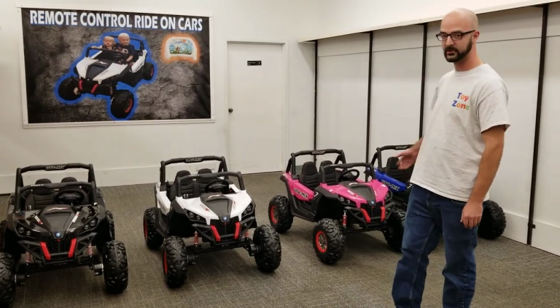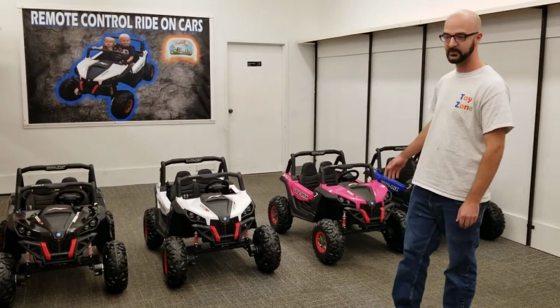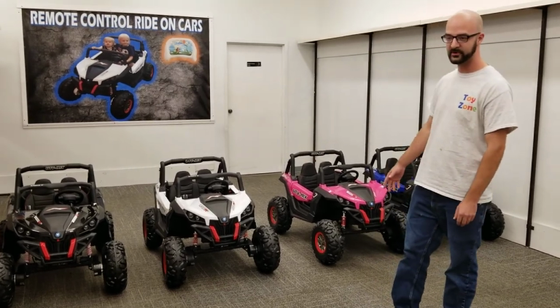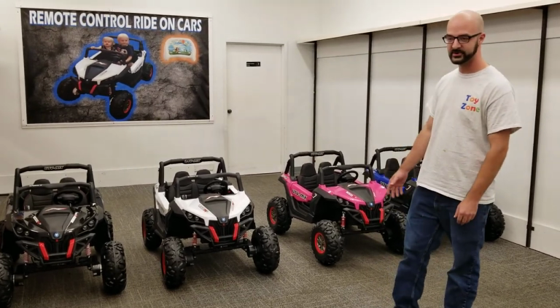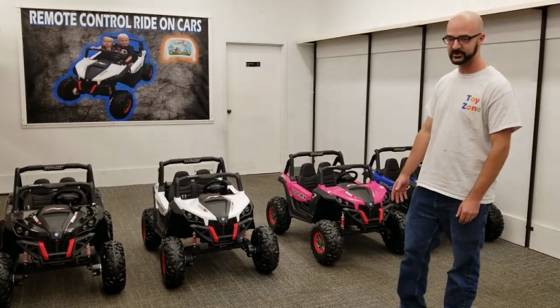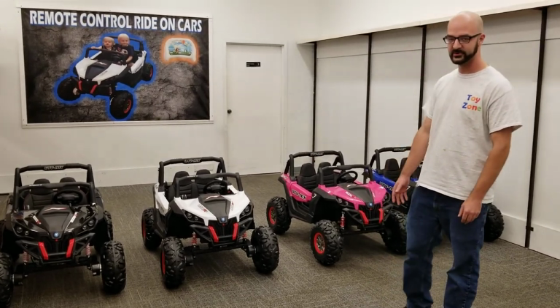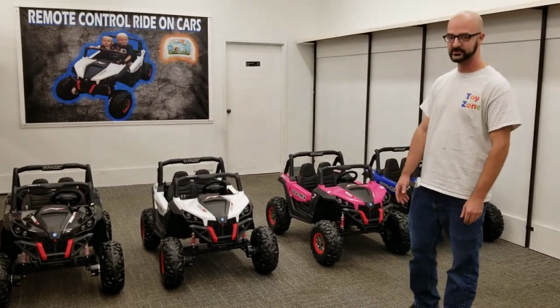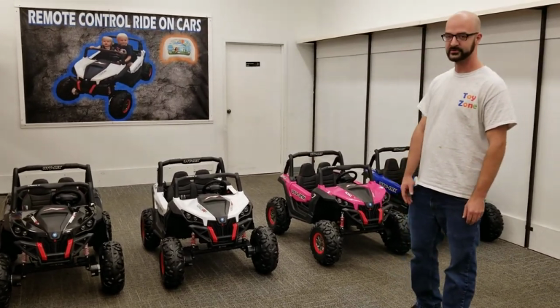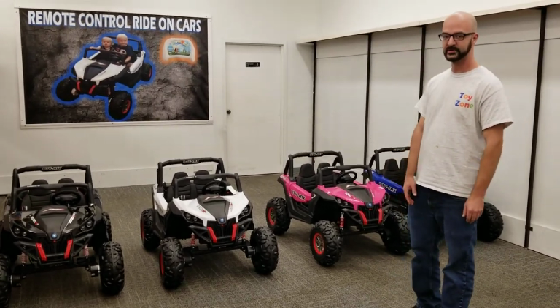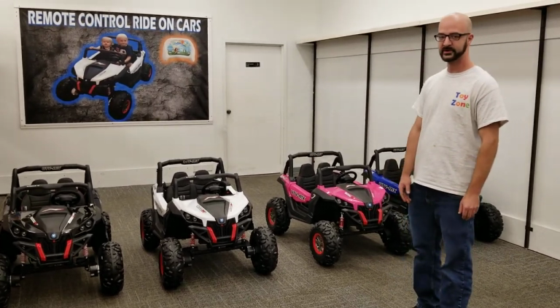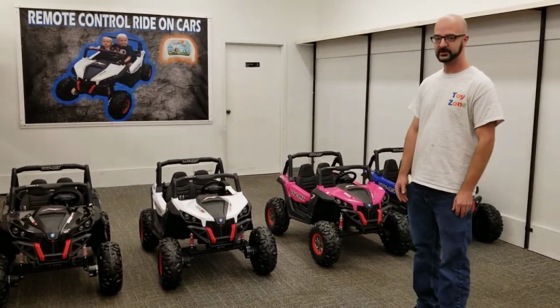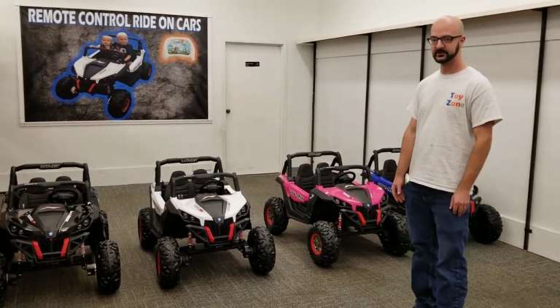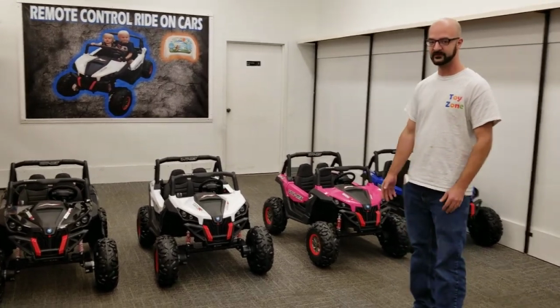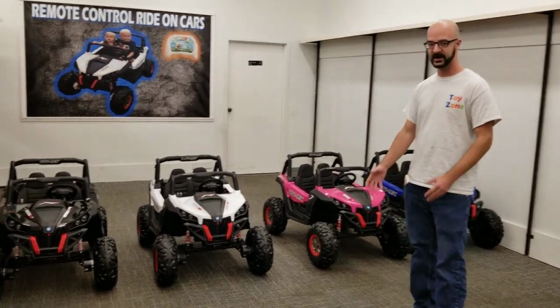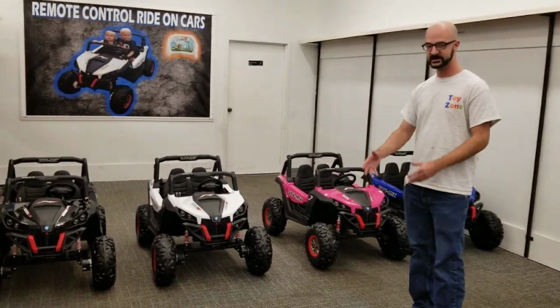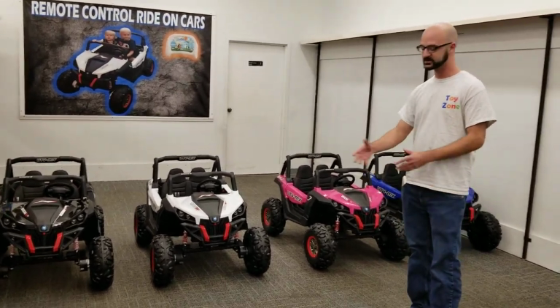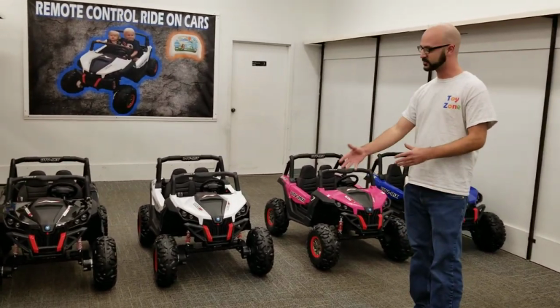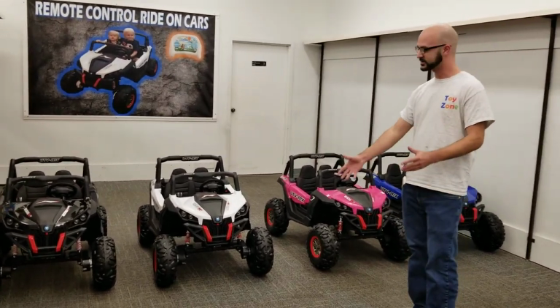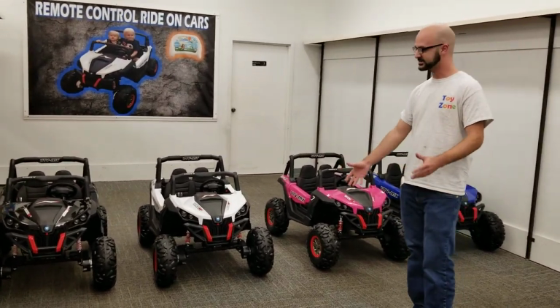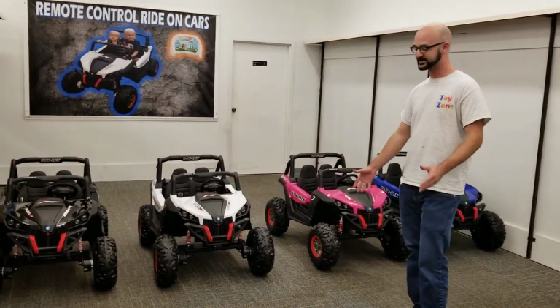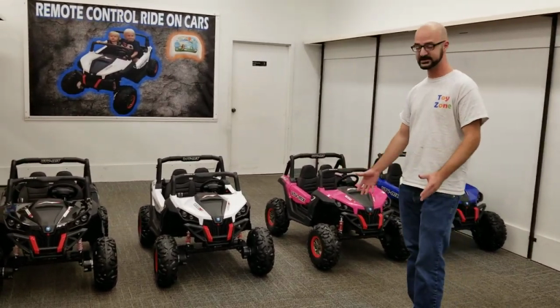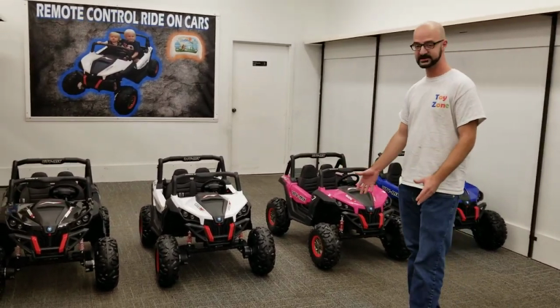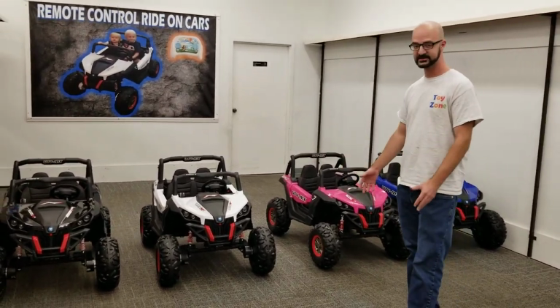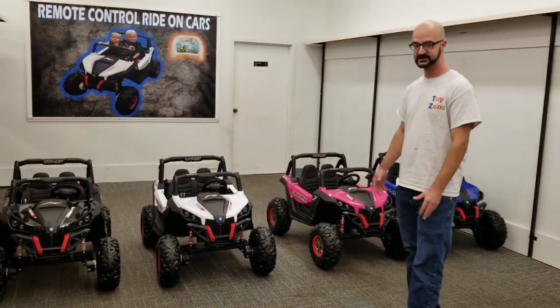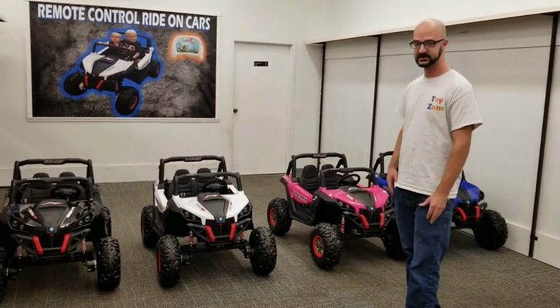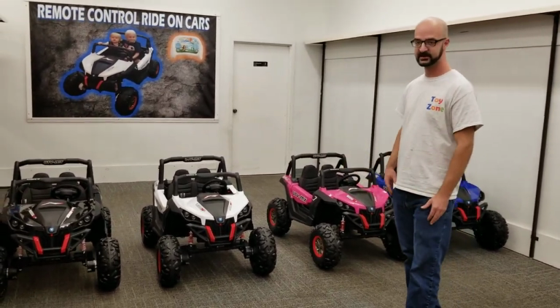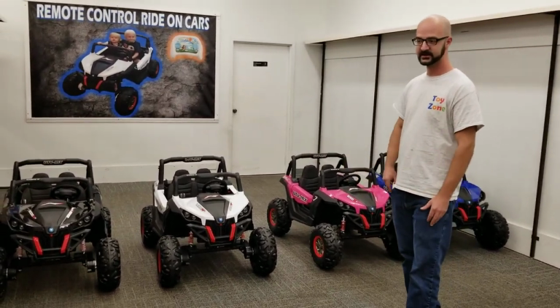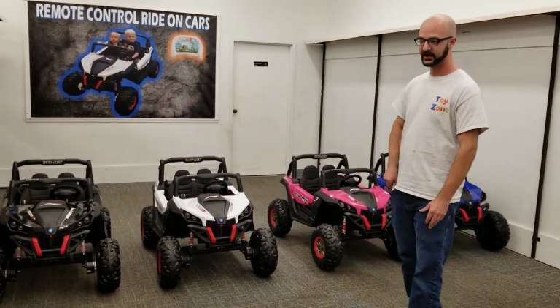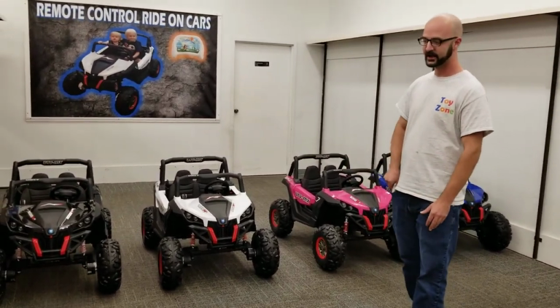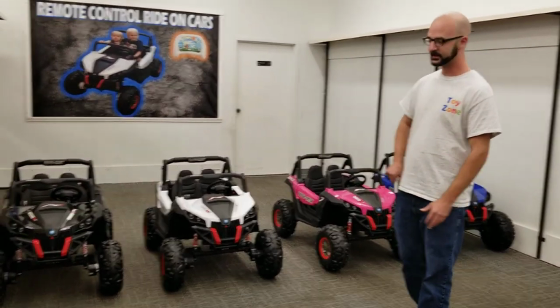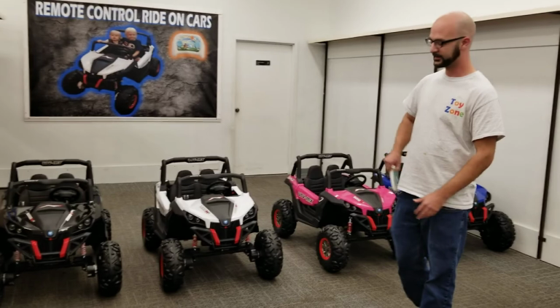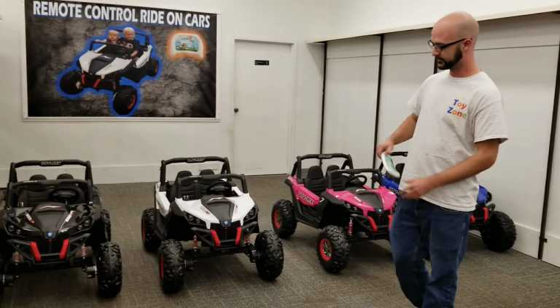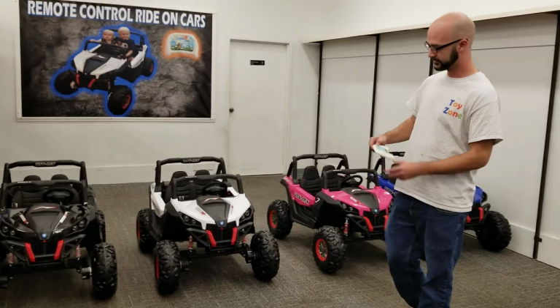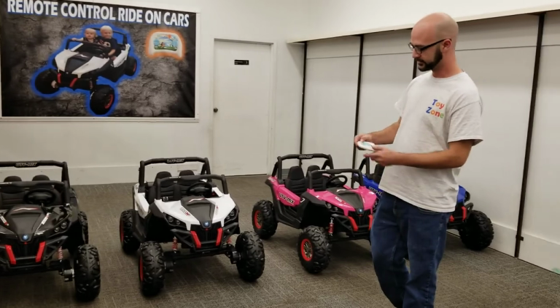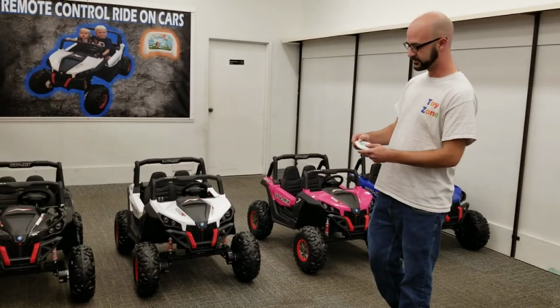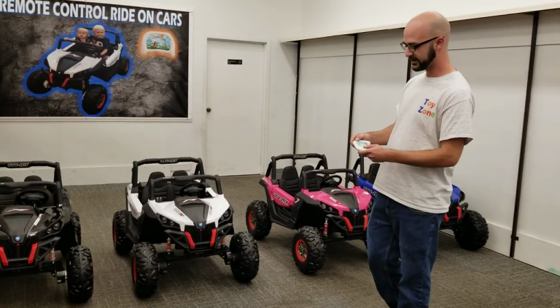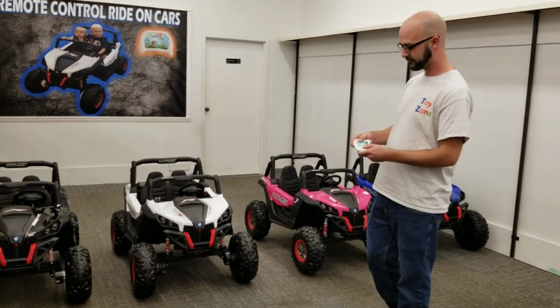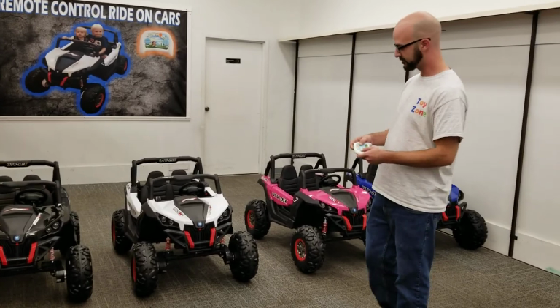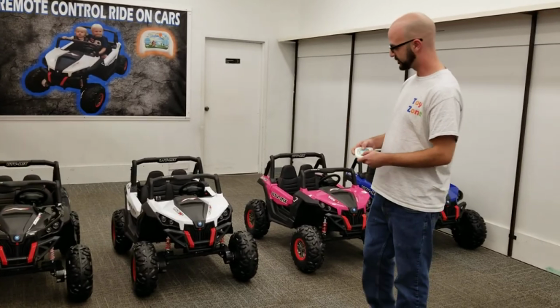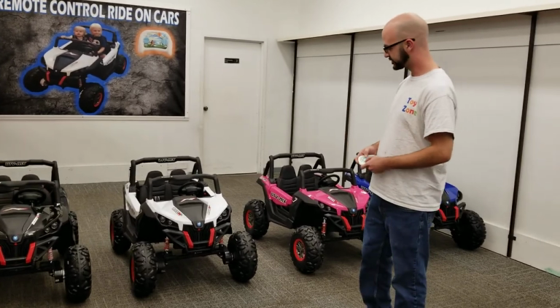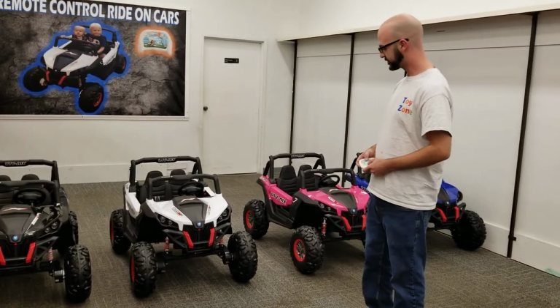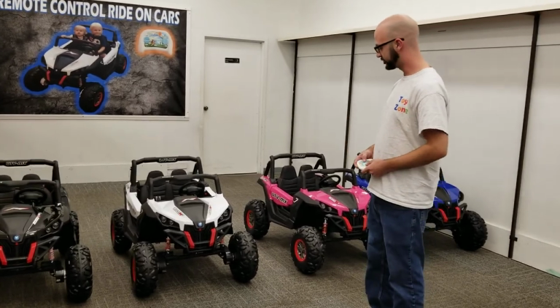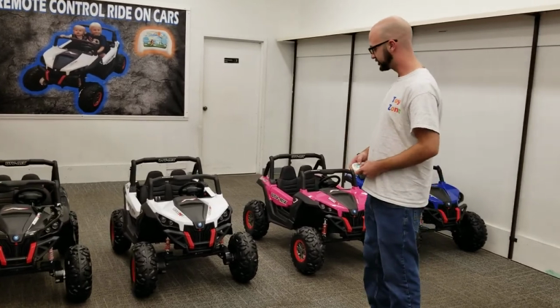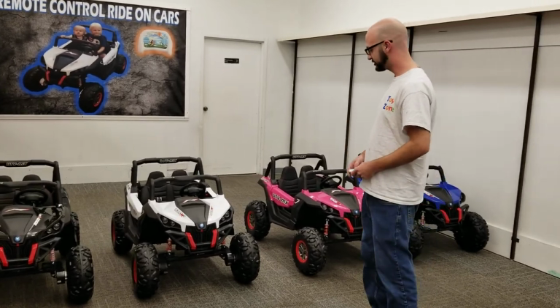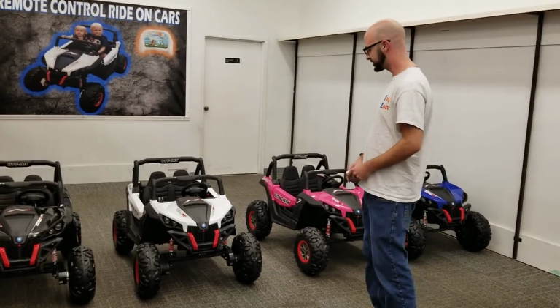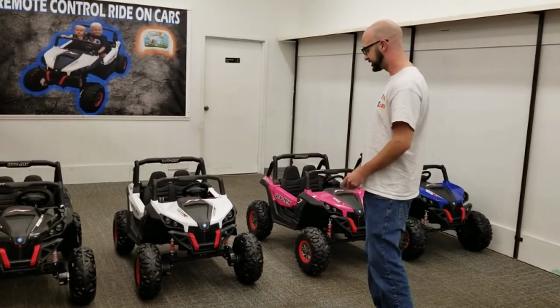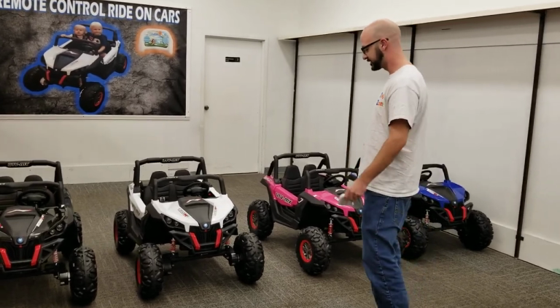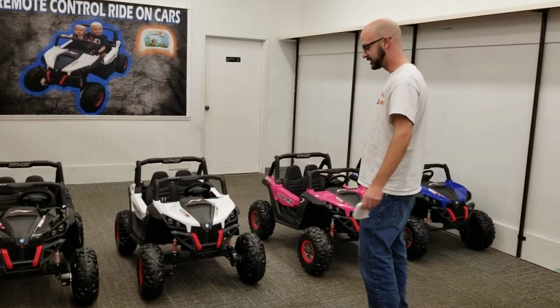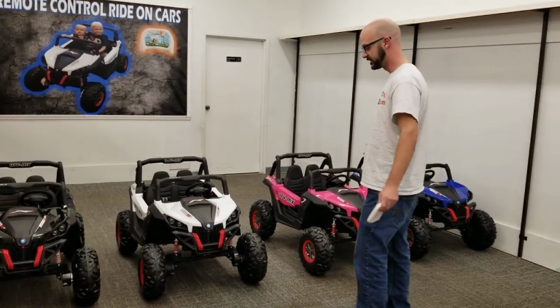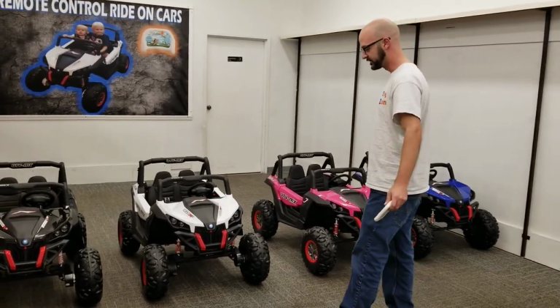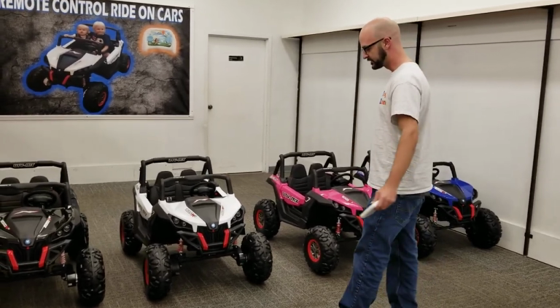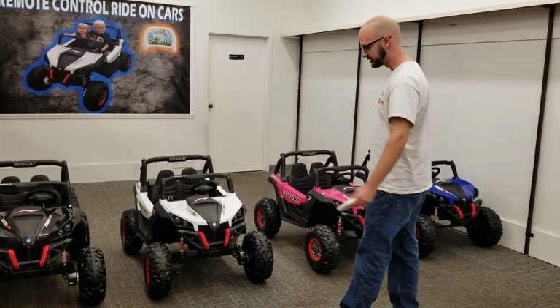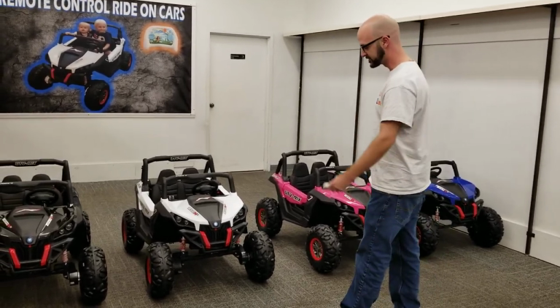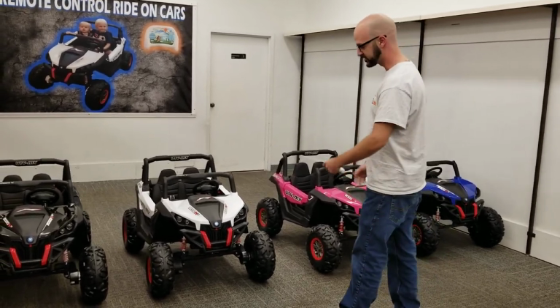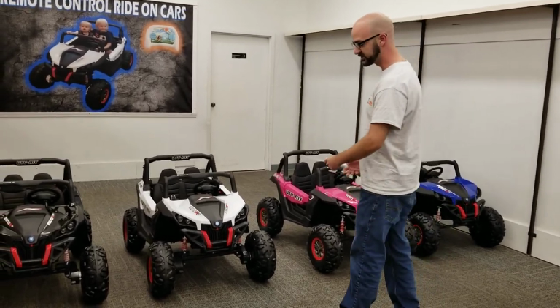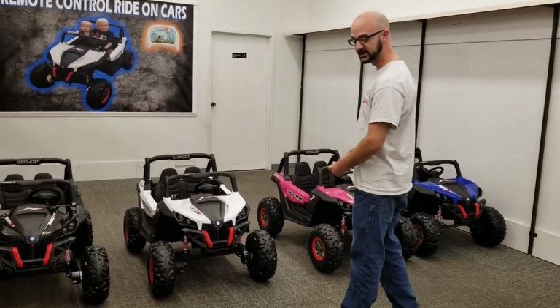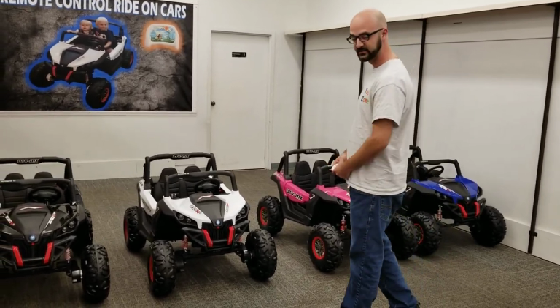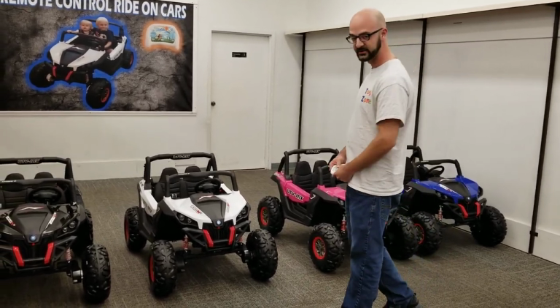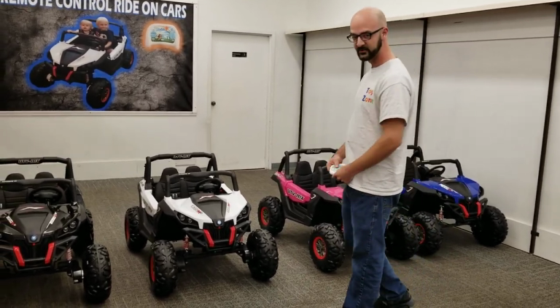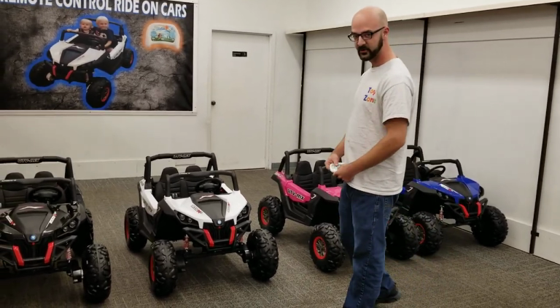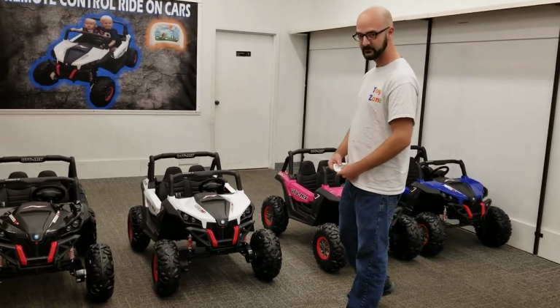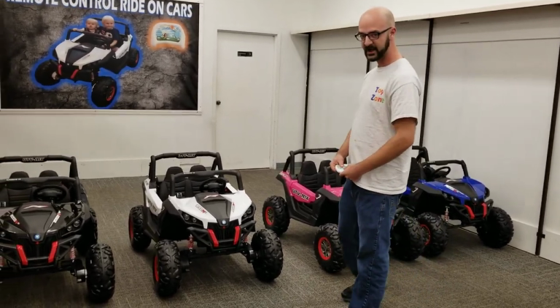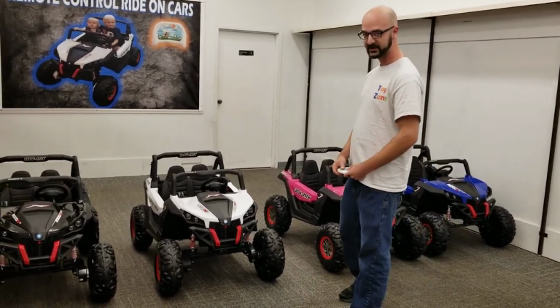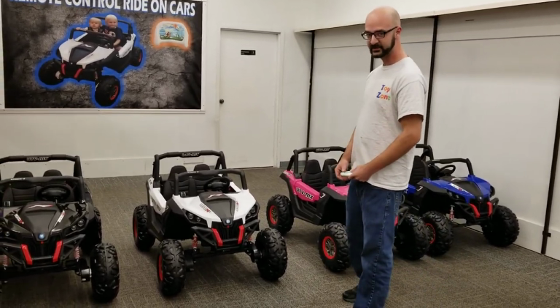They're remote-controlled. They're for ages 1 to 6. I do have a remote control with me. Let me show you a little bit more about it.